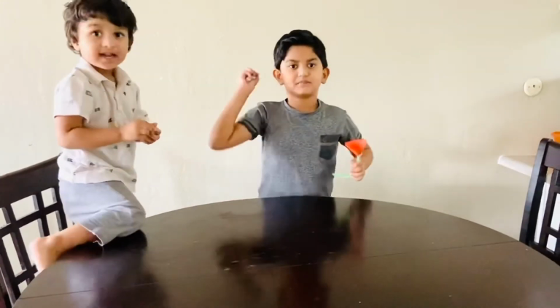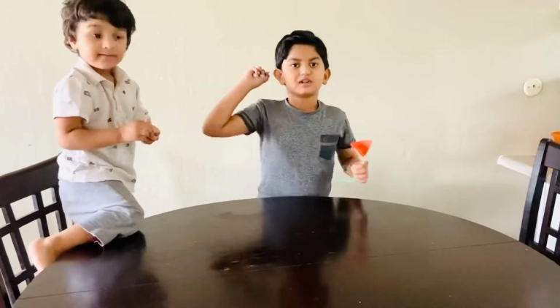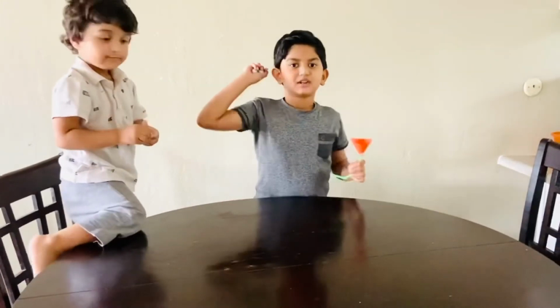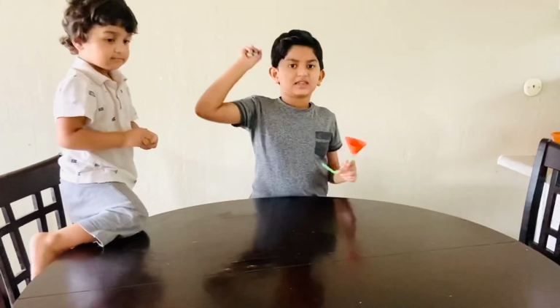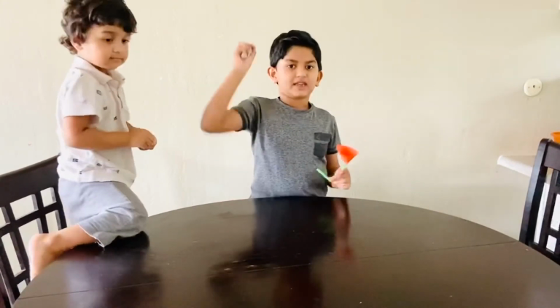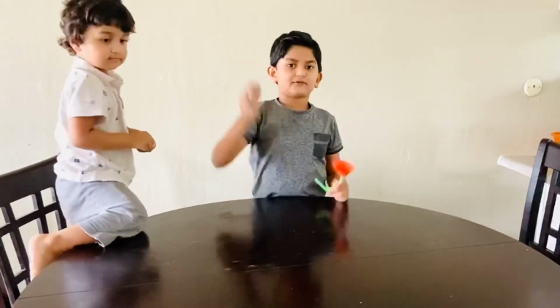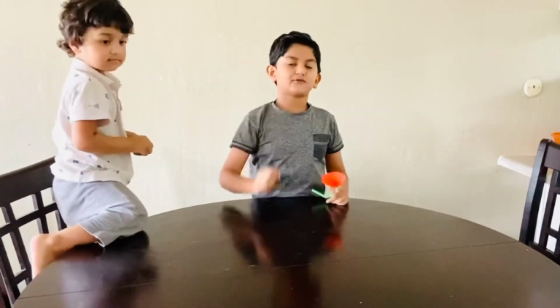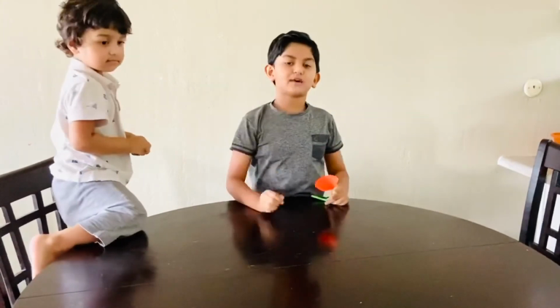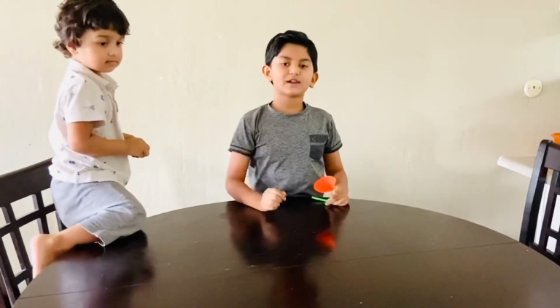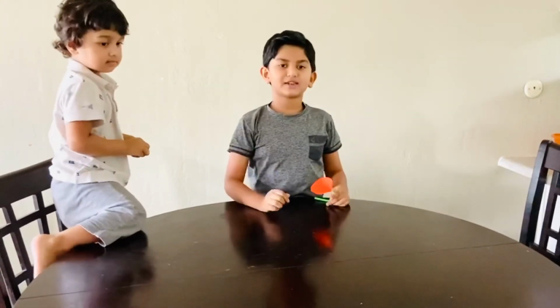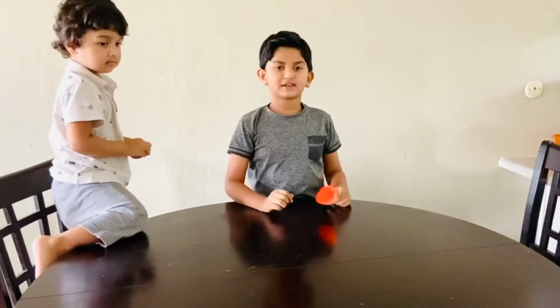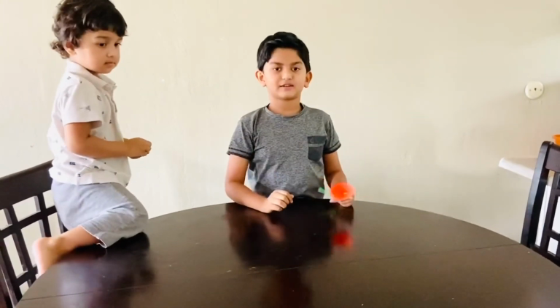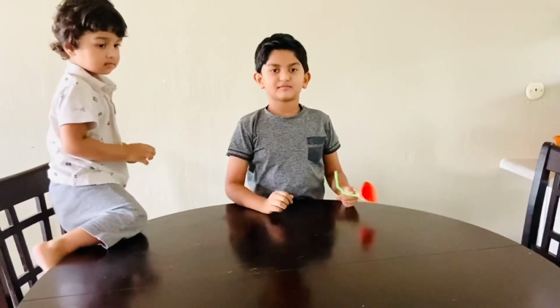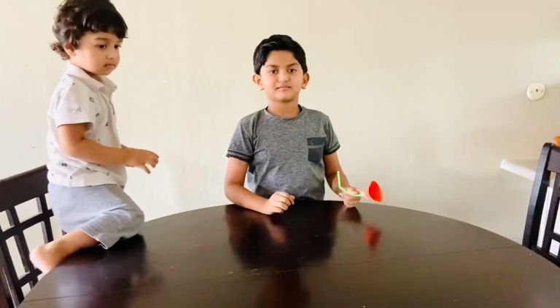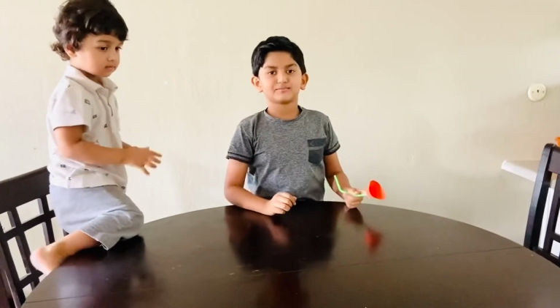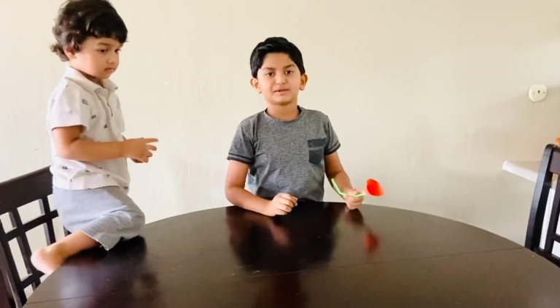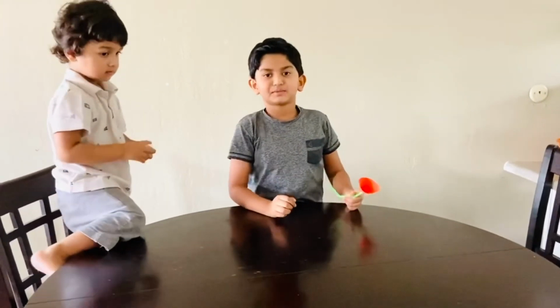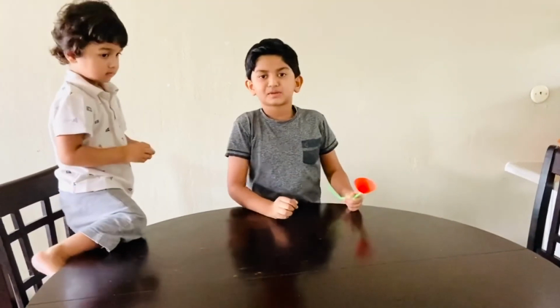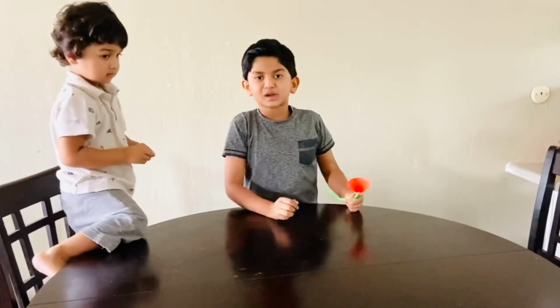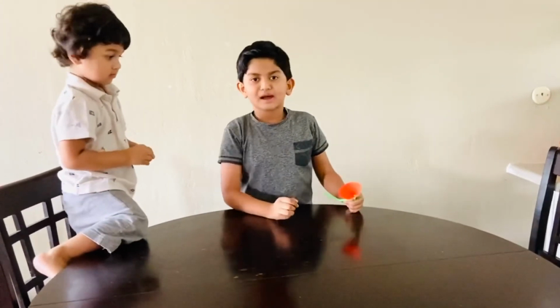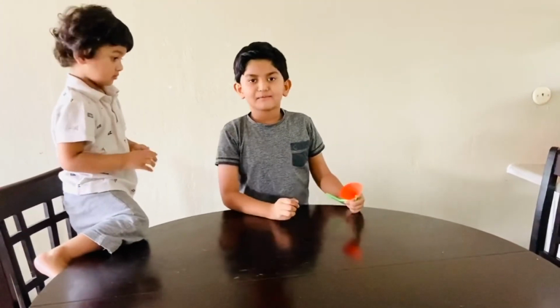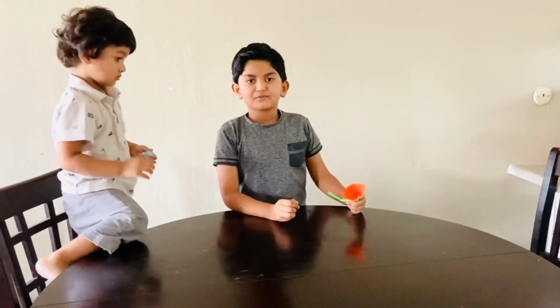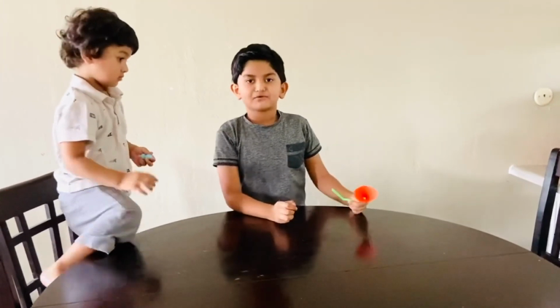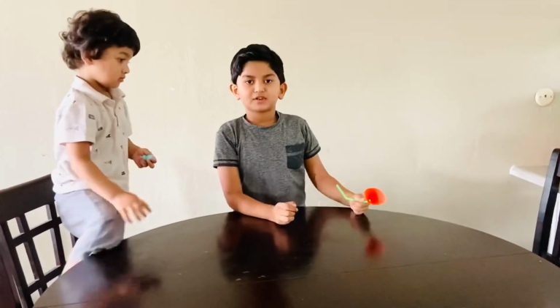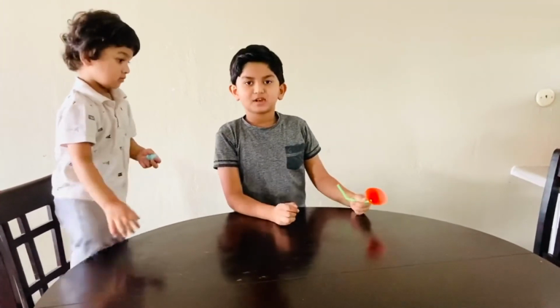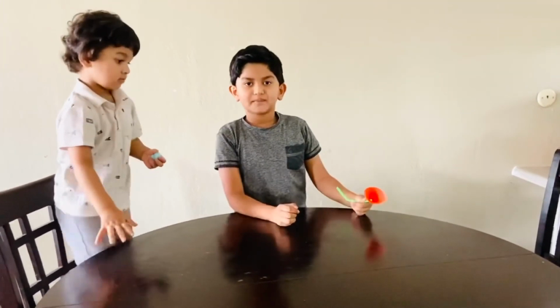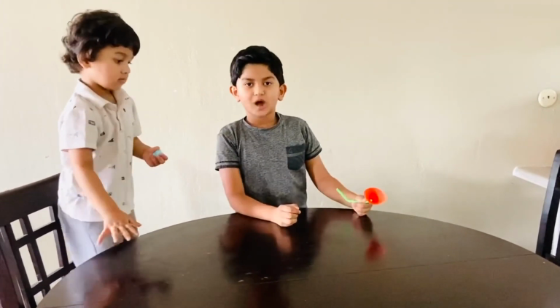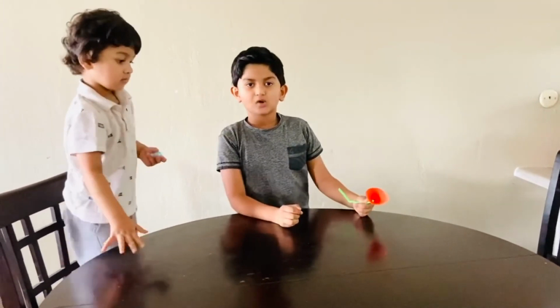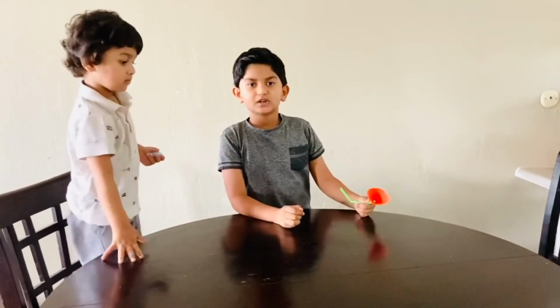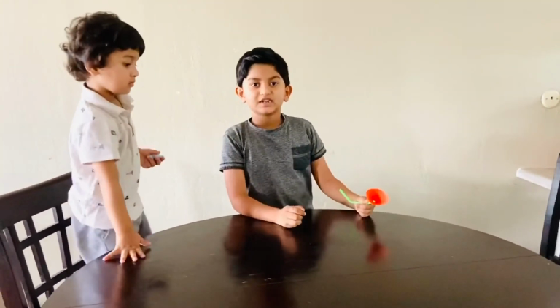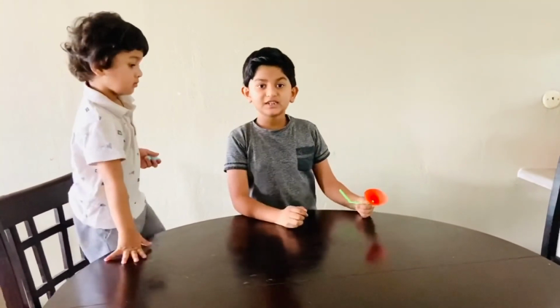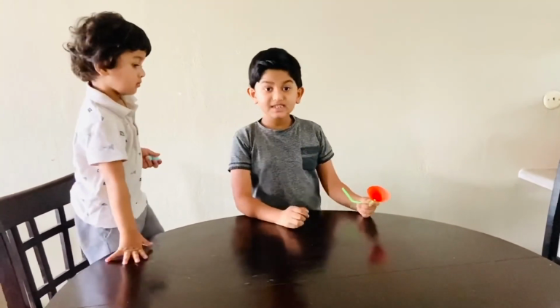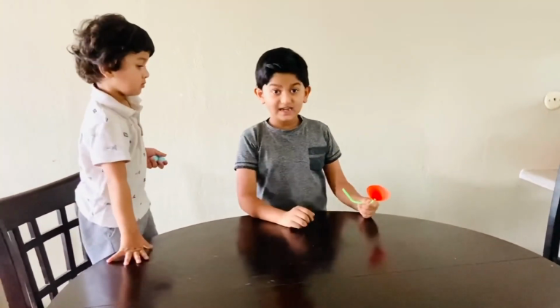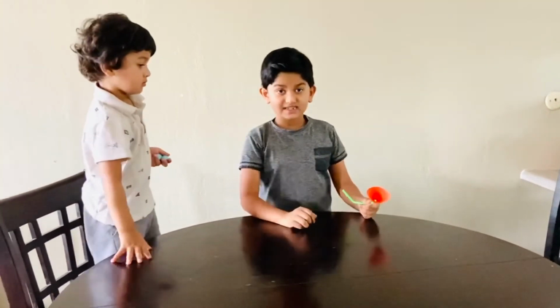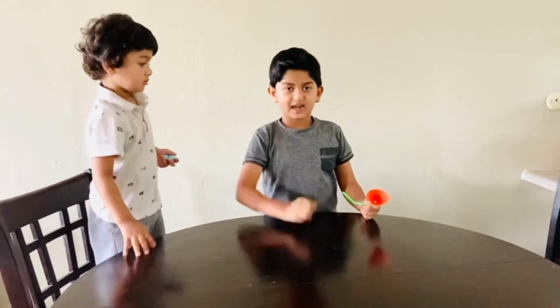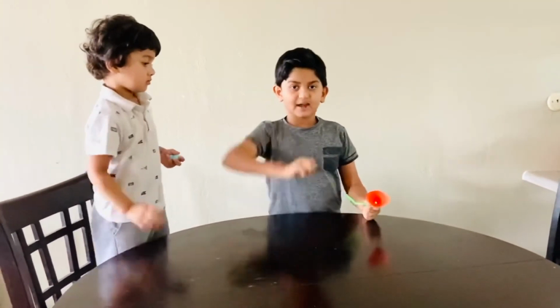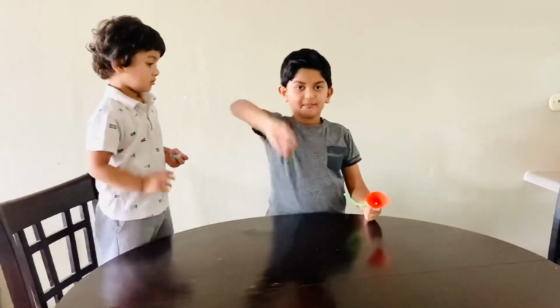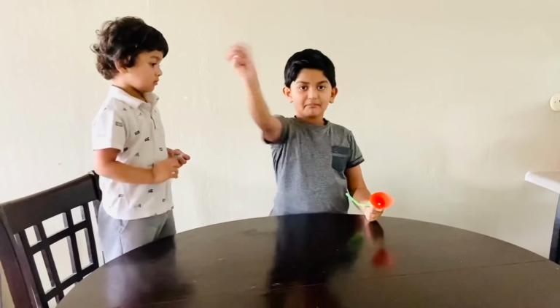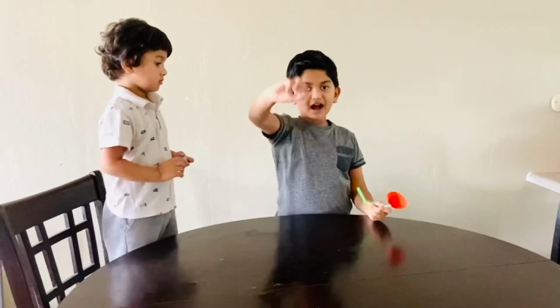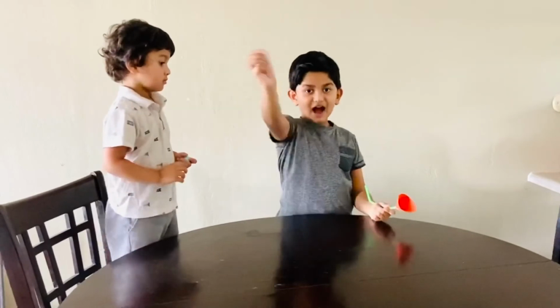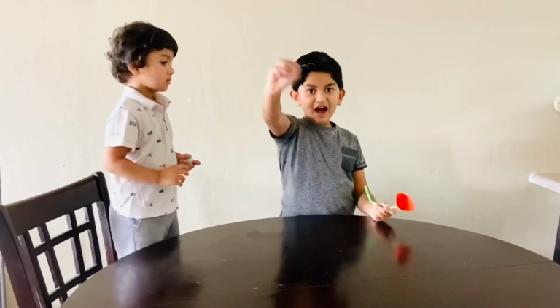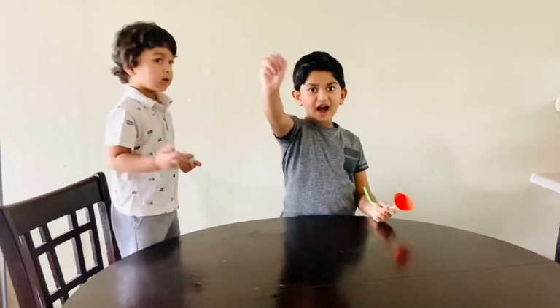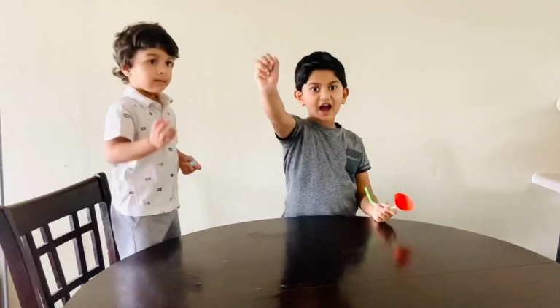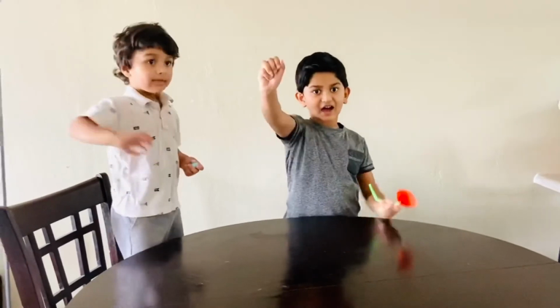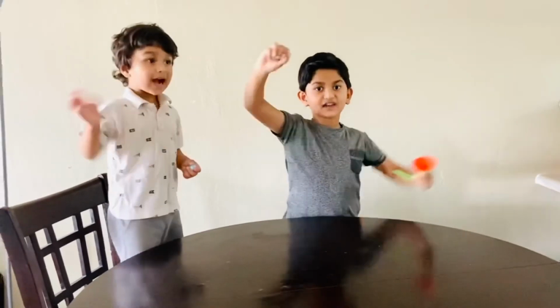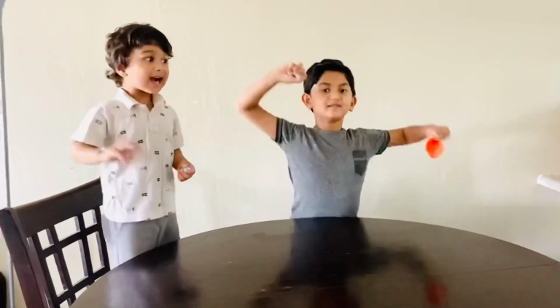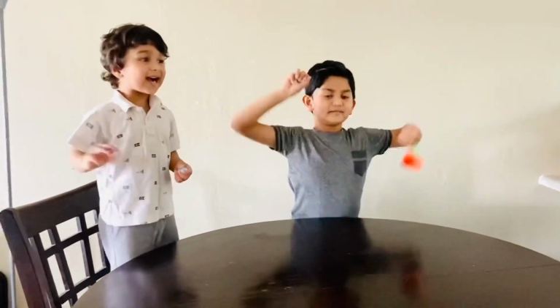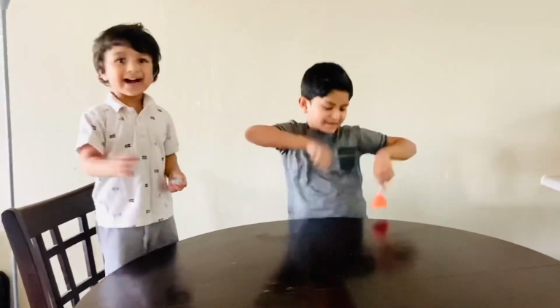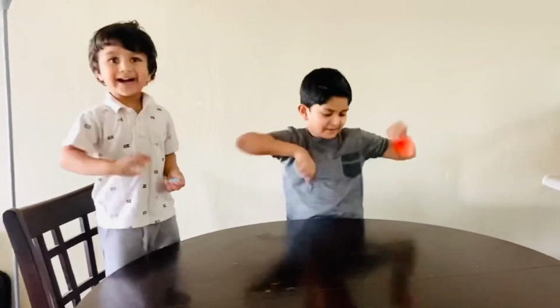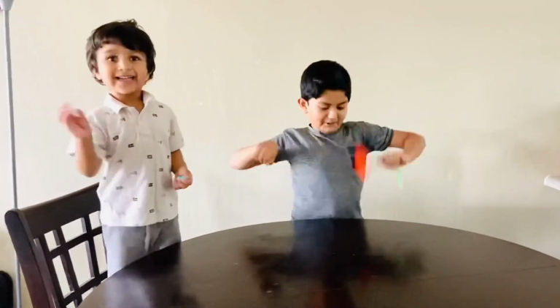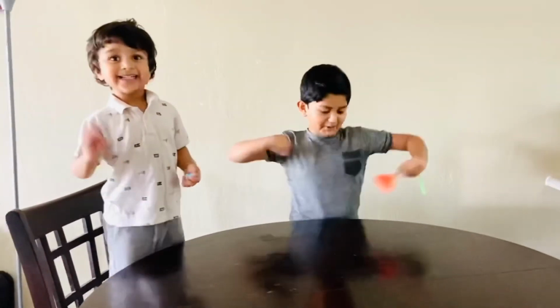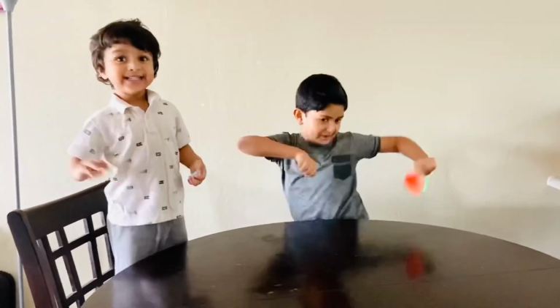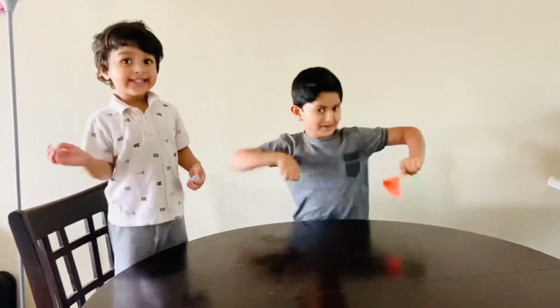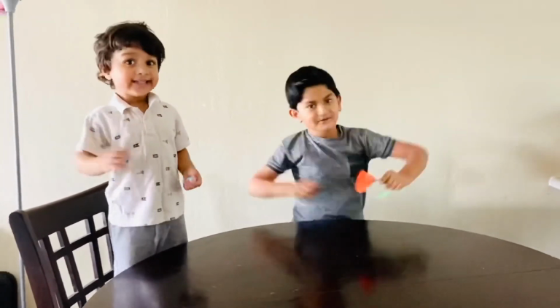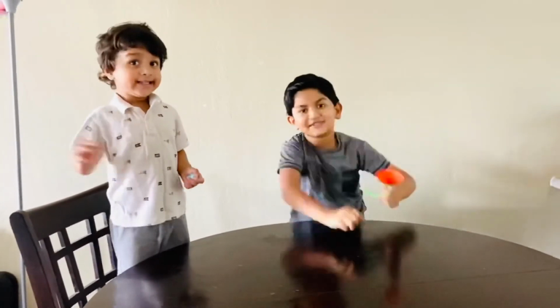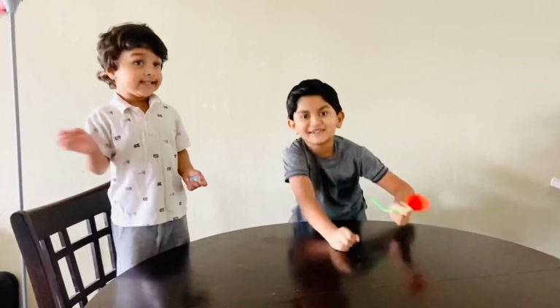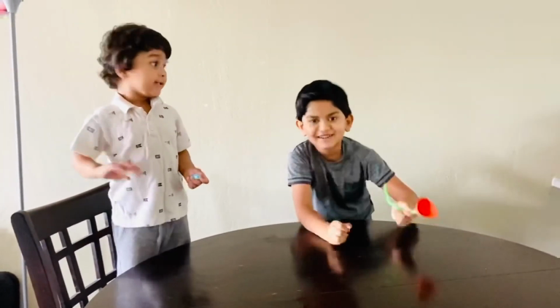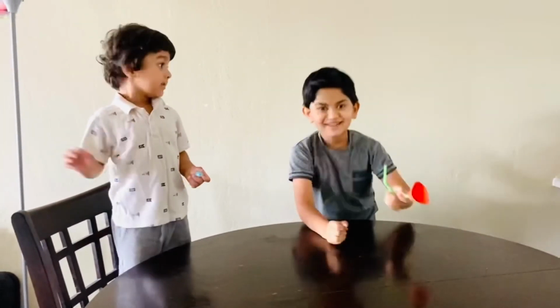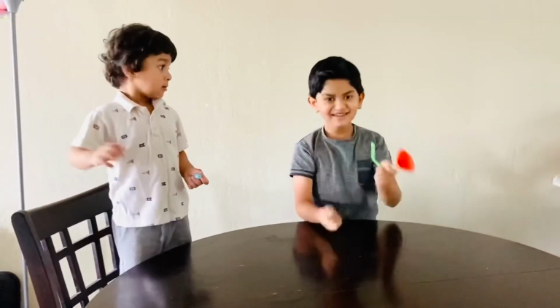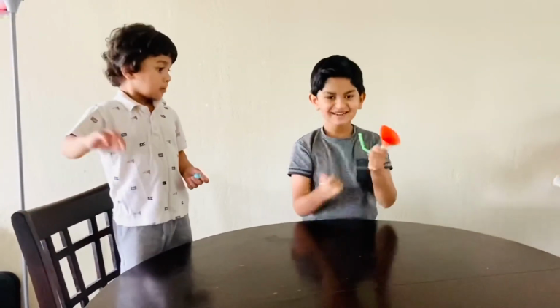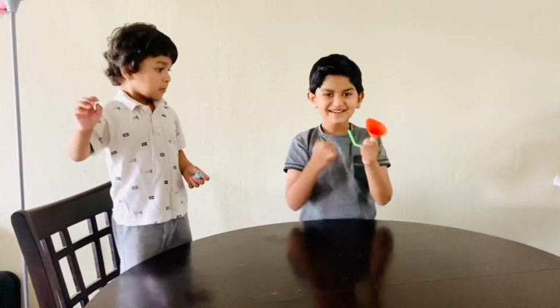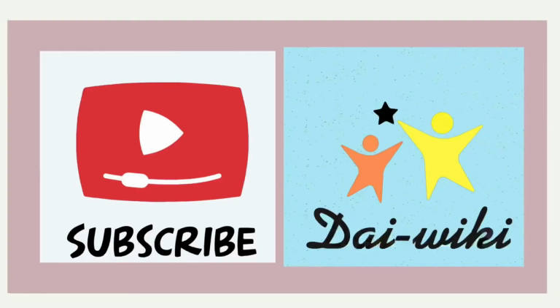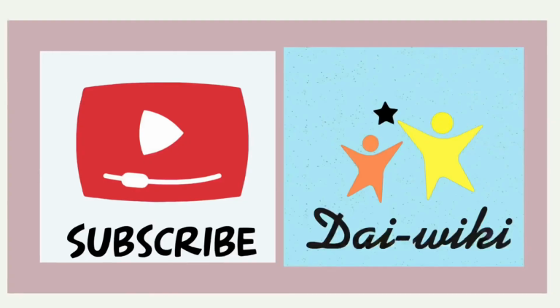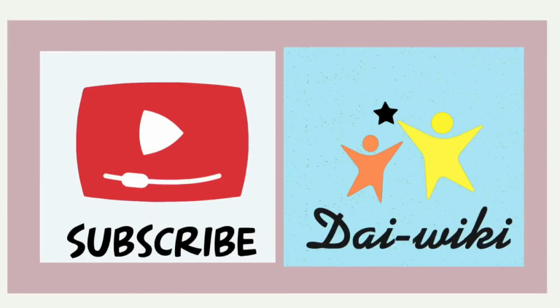Thanks for watching! Subscribe, ring the bell, see you next time! Bye.